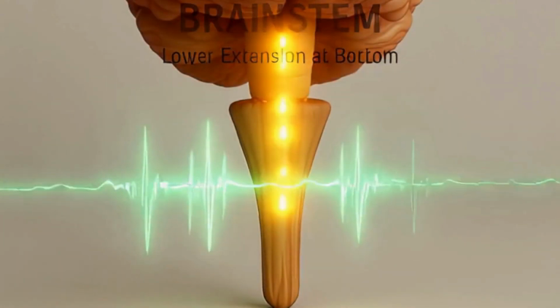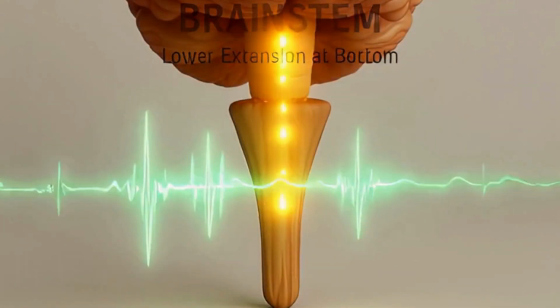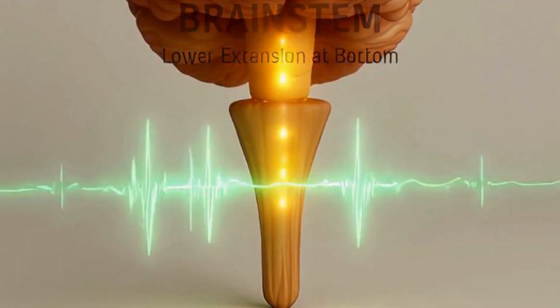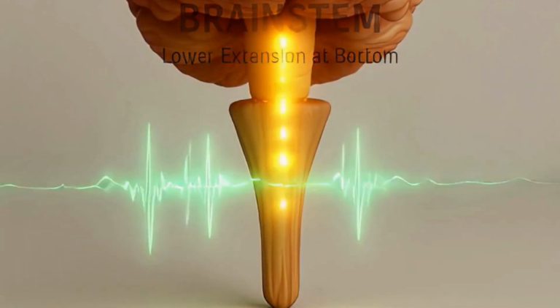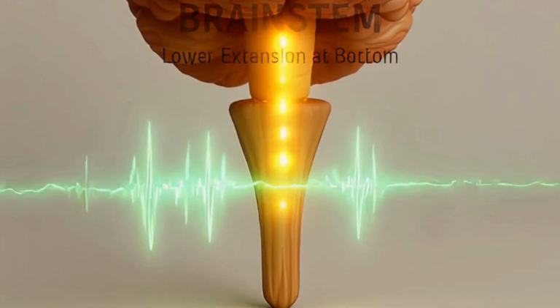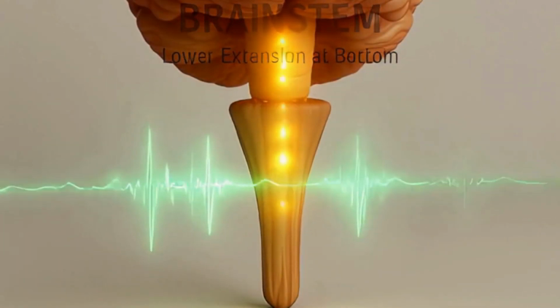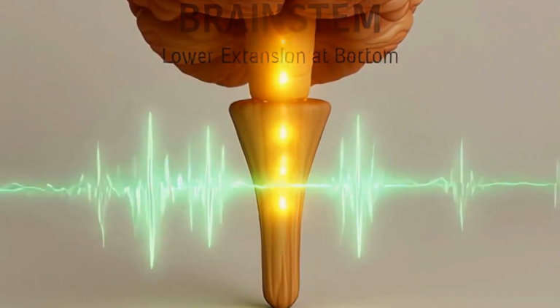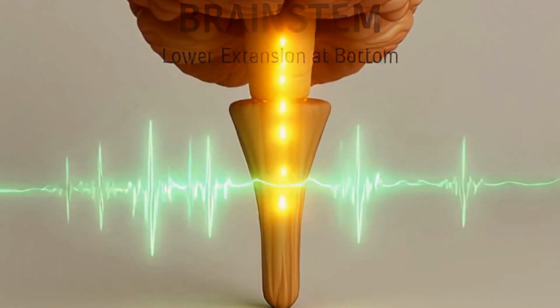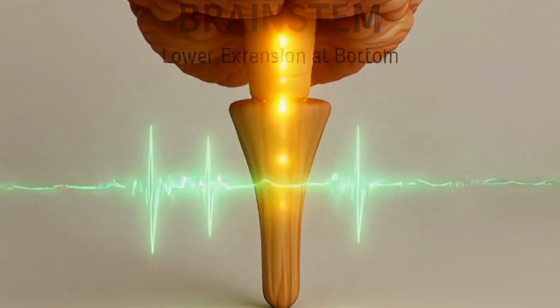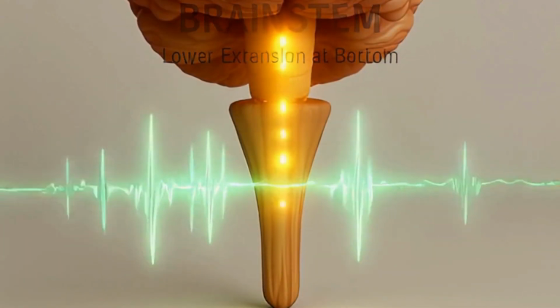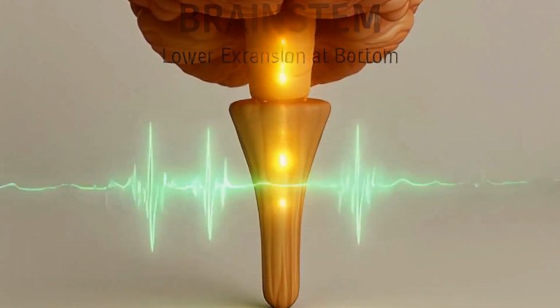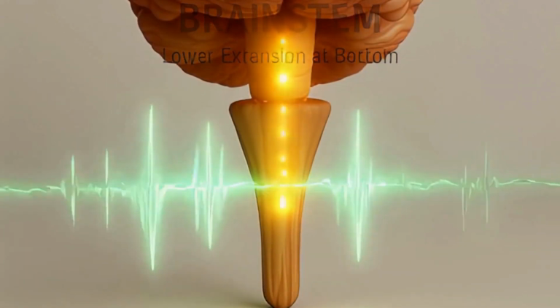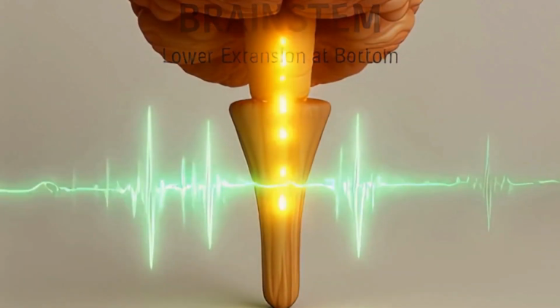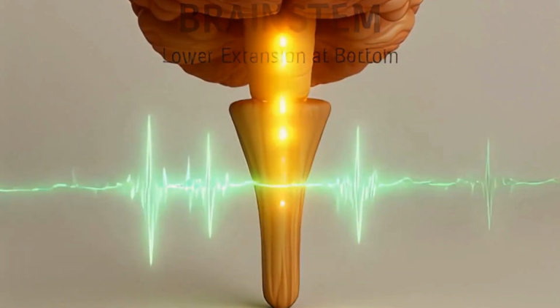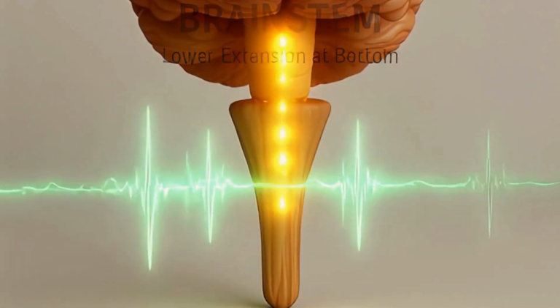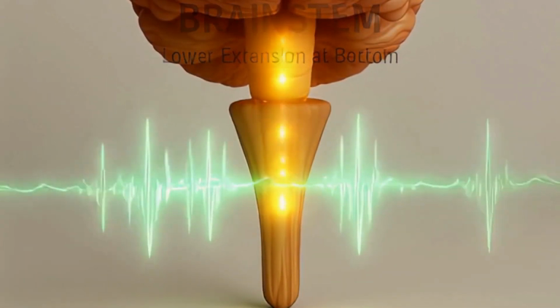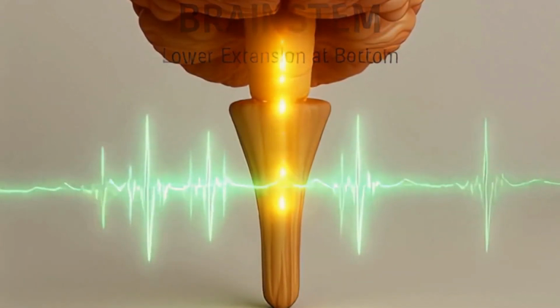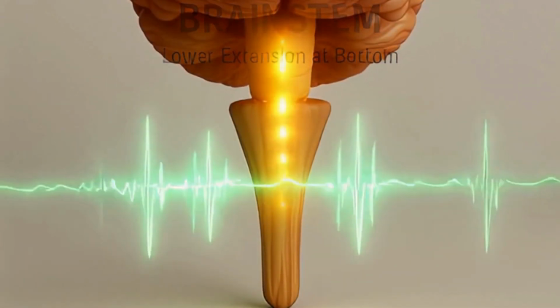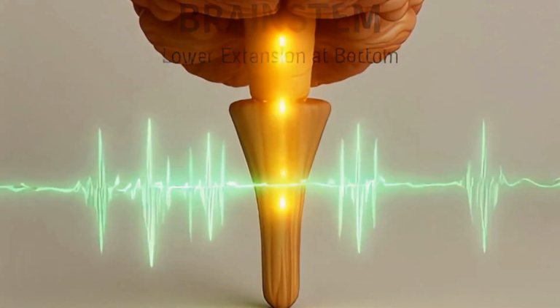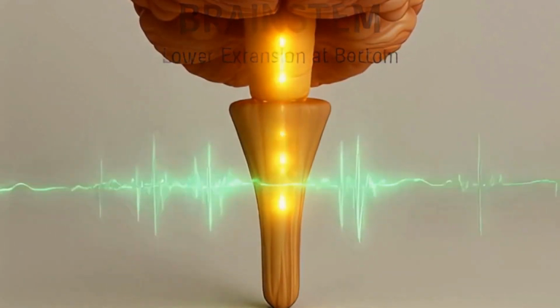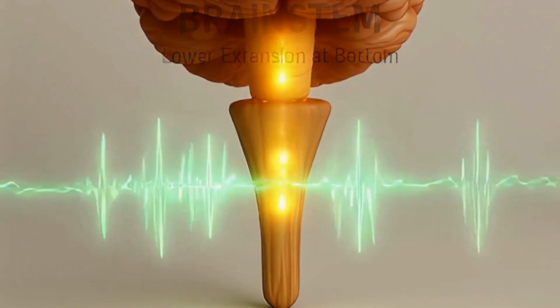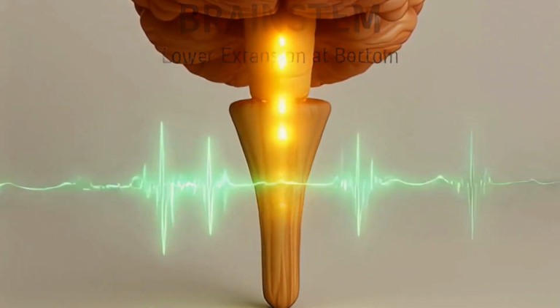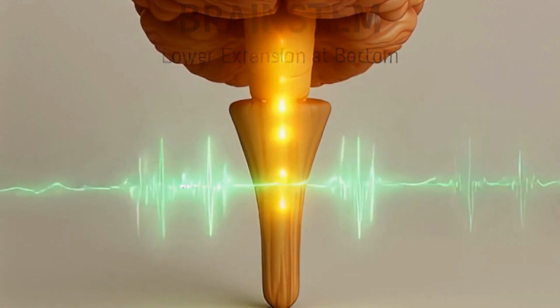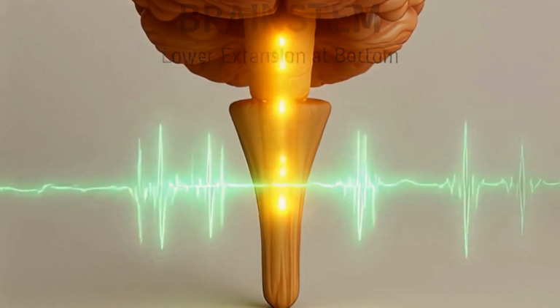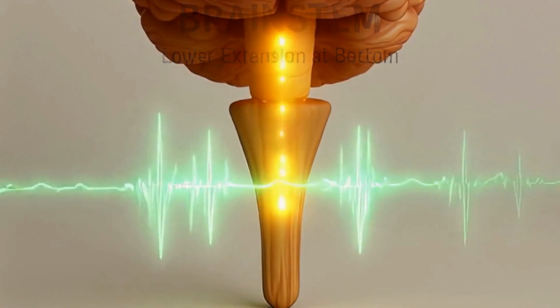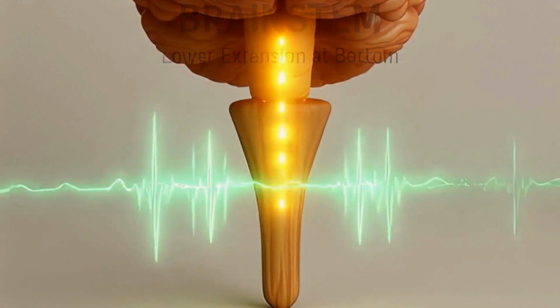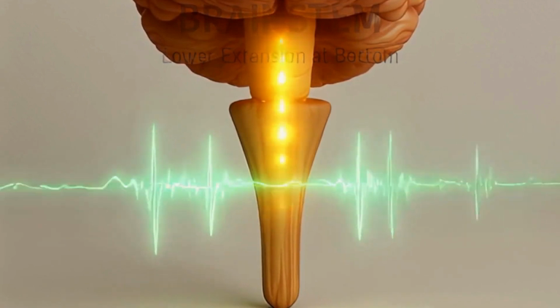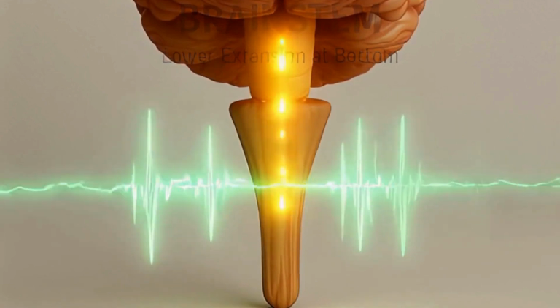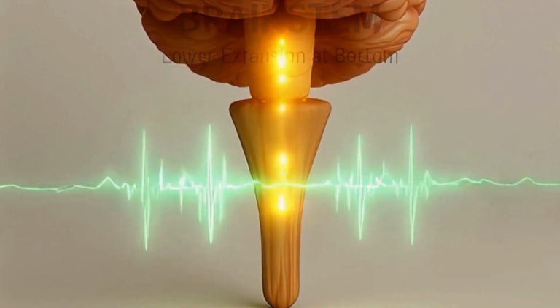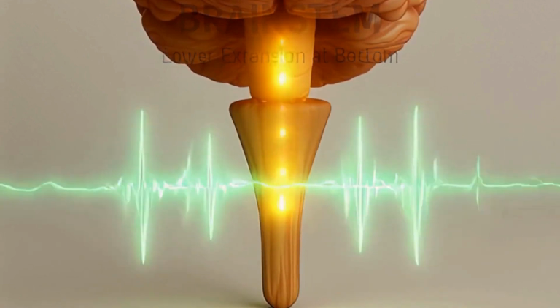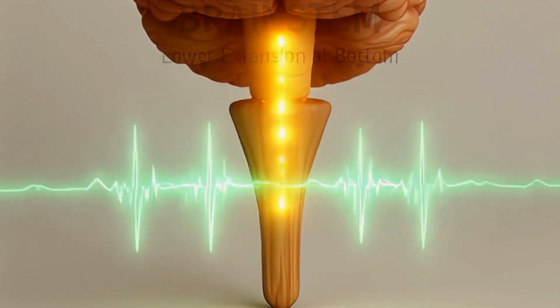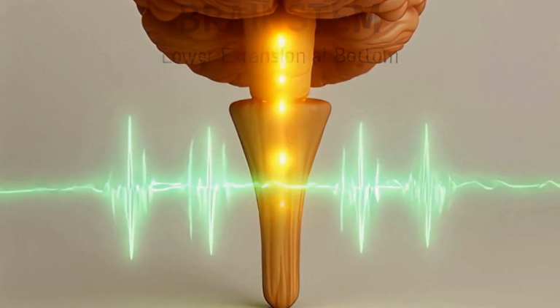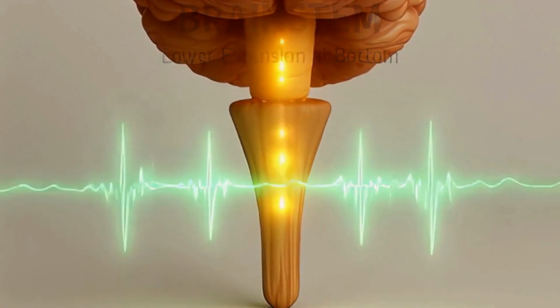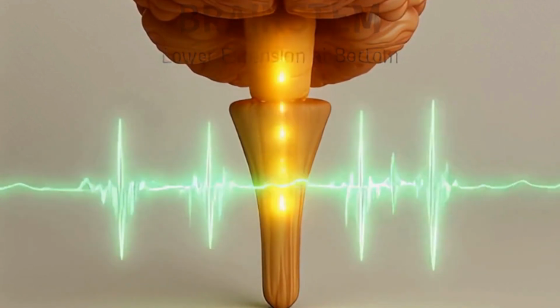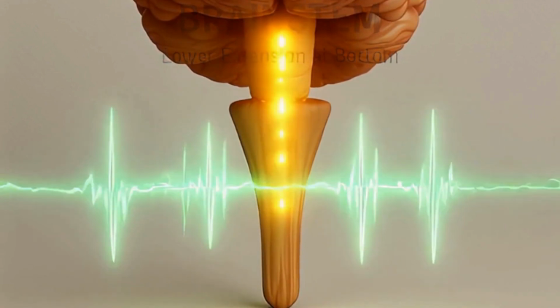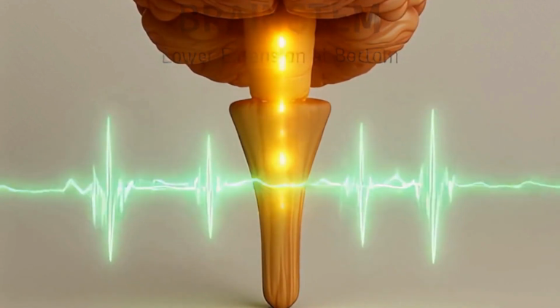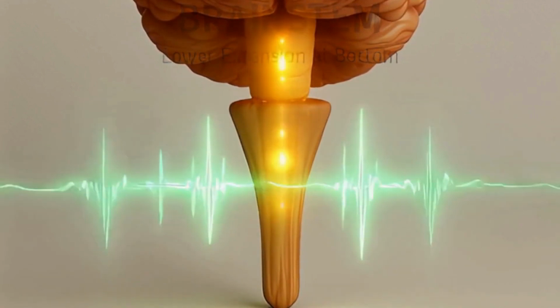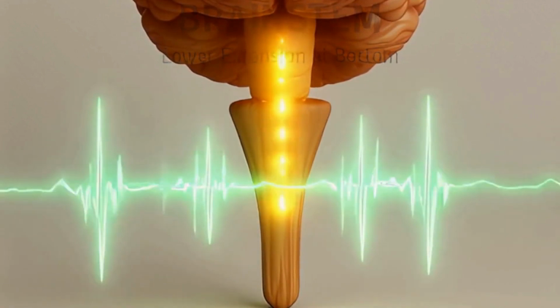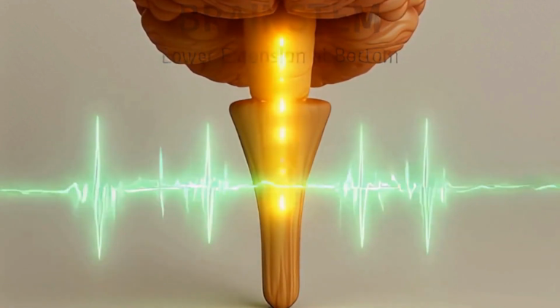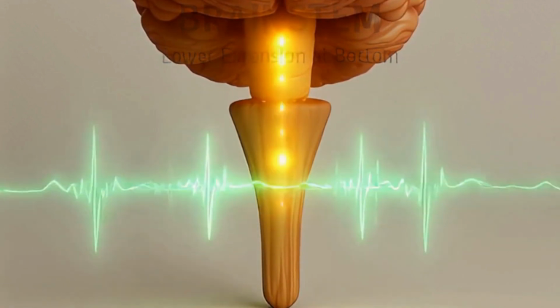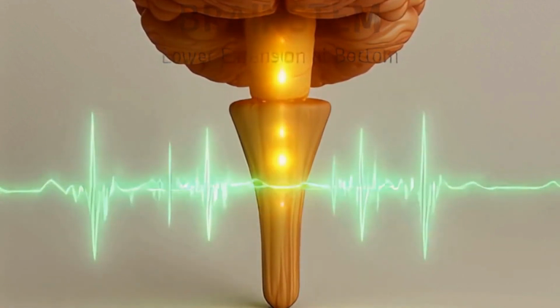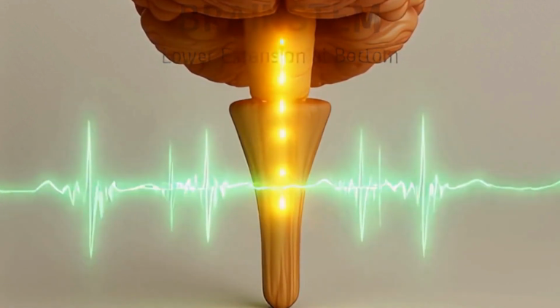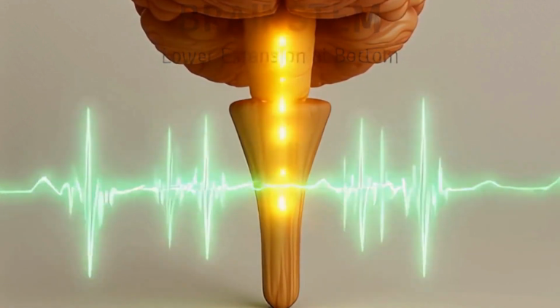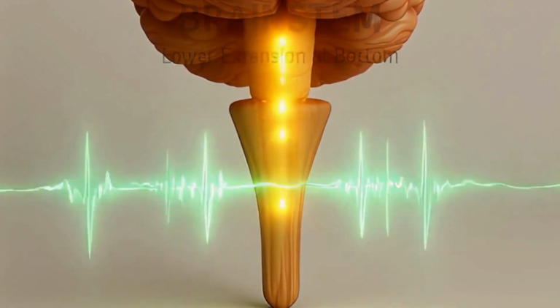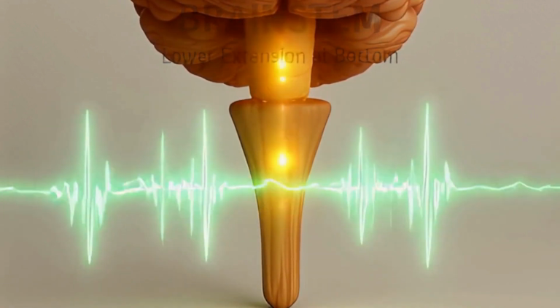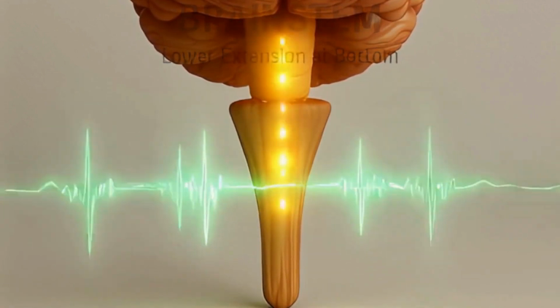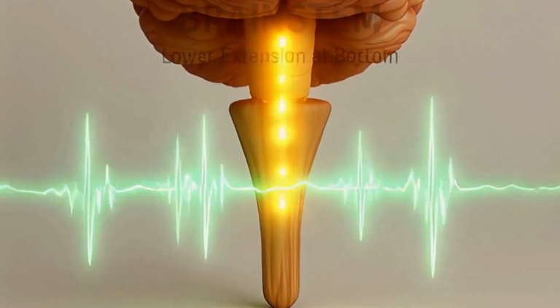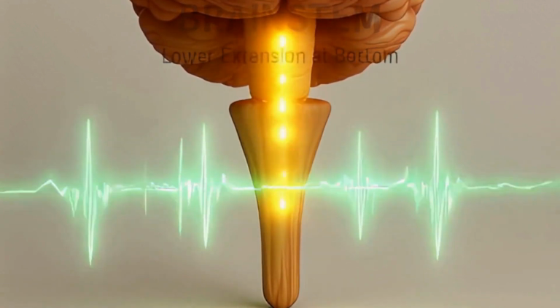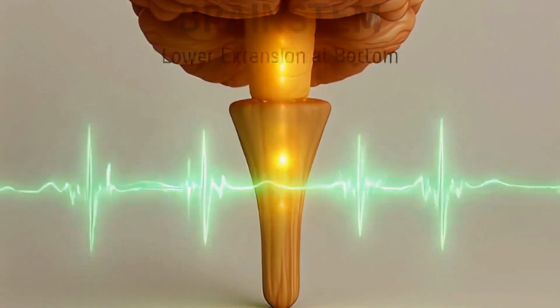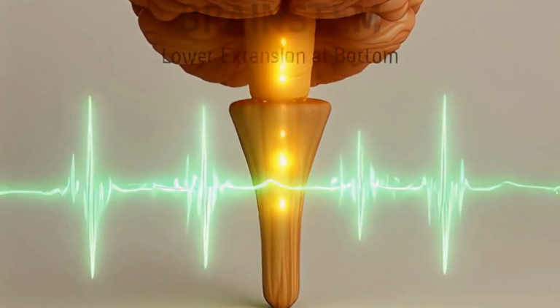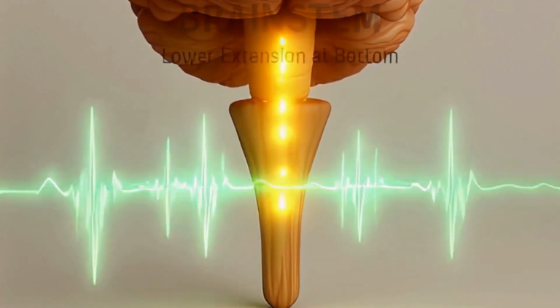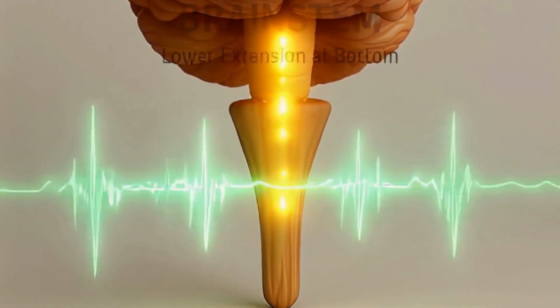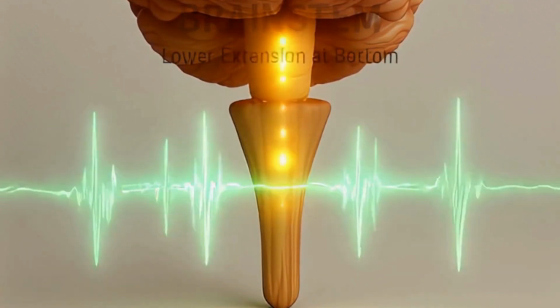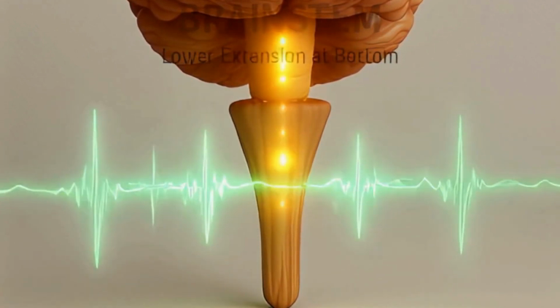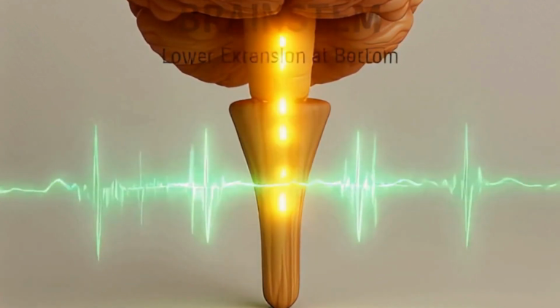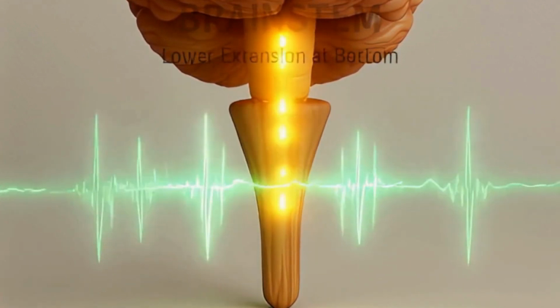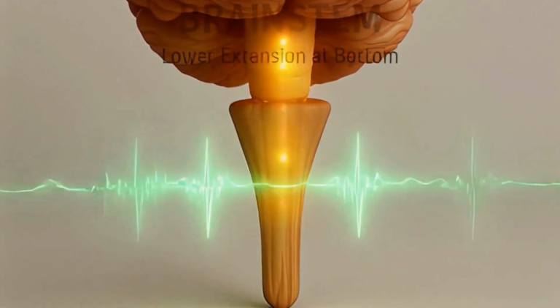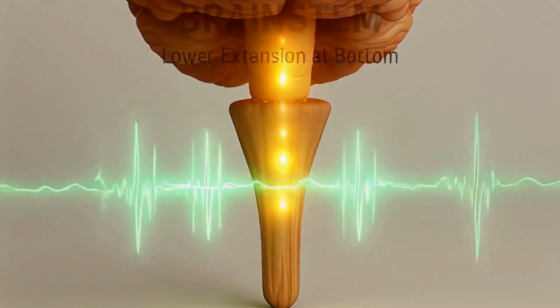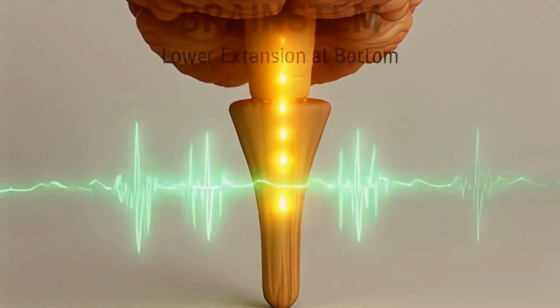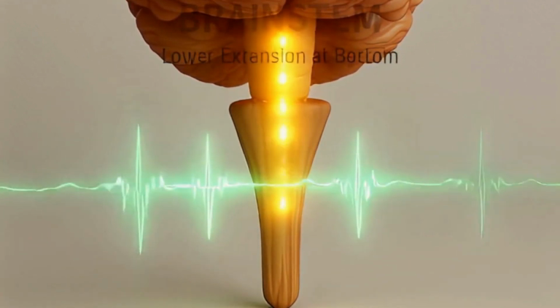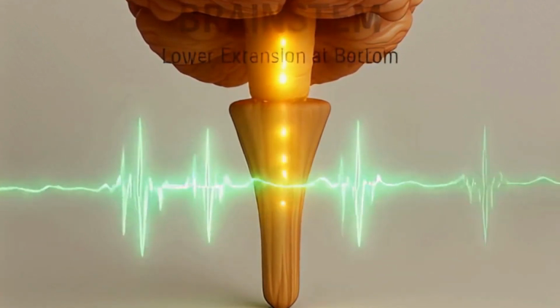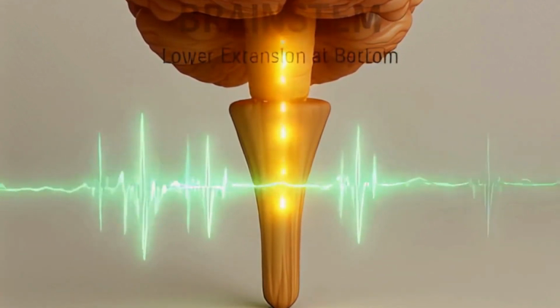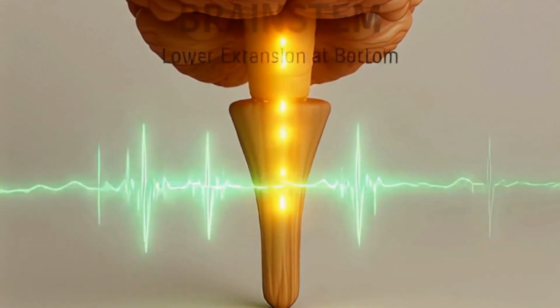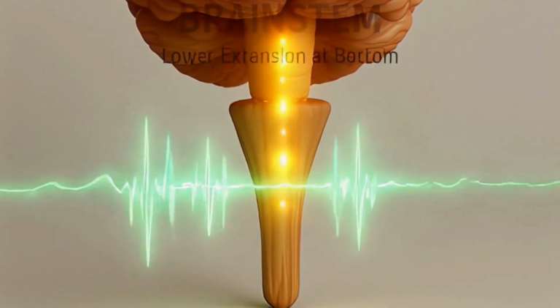The brain stem is the body's lifeline, controlling breathing, heartbeat, and vital reflexes.